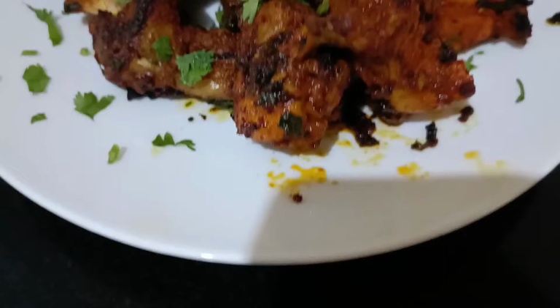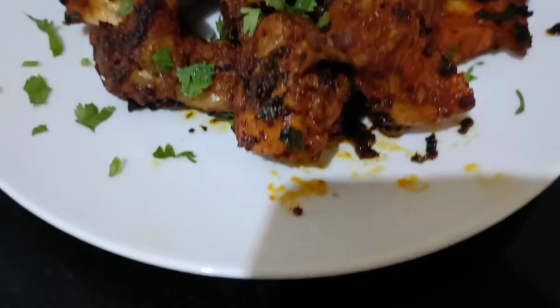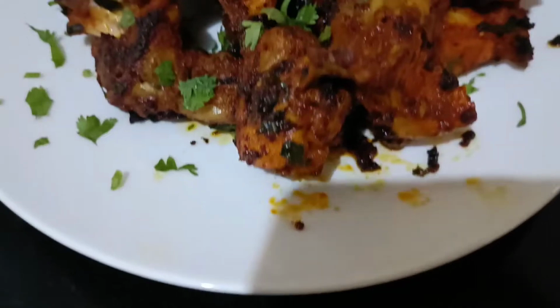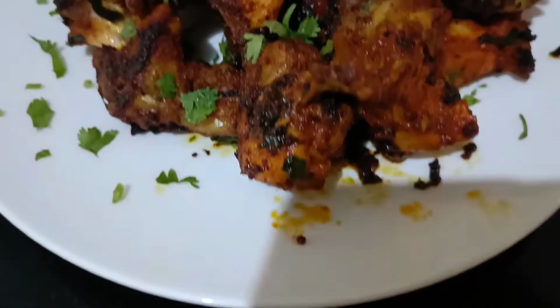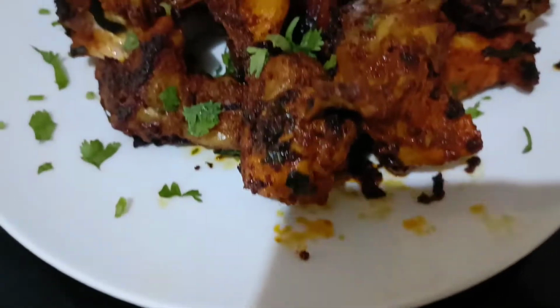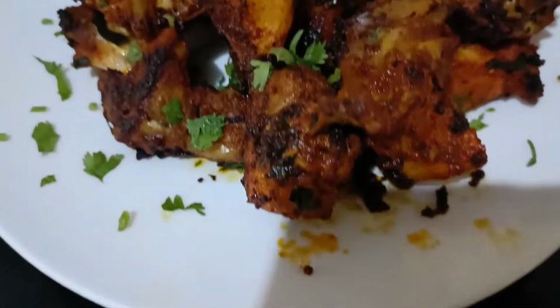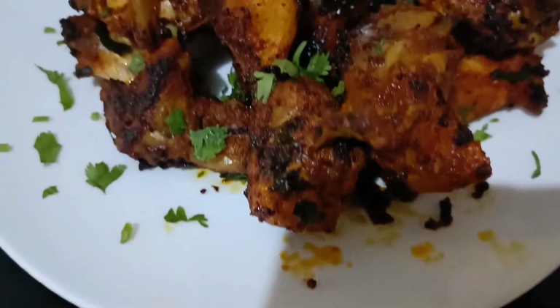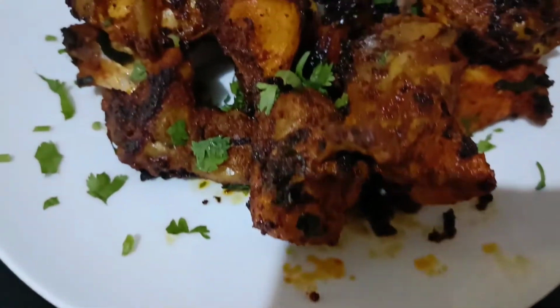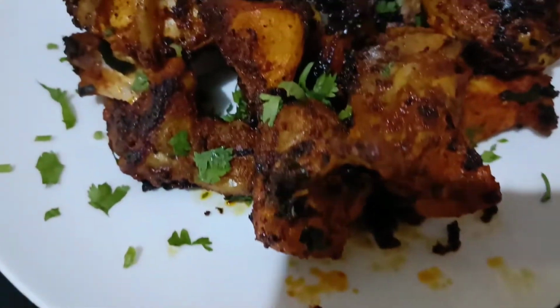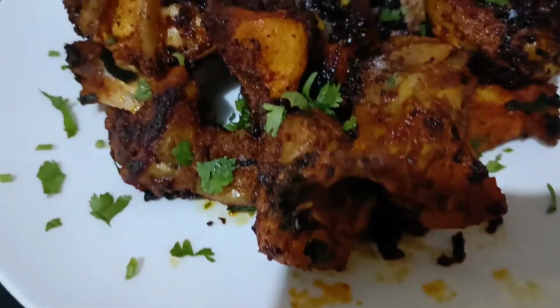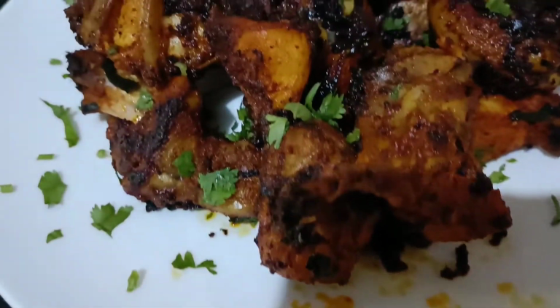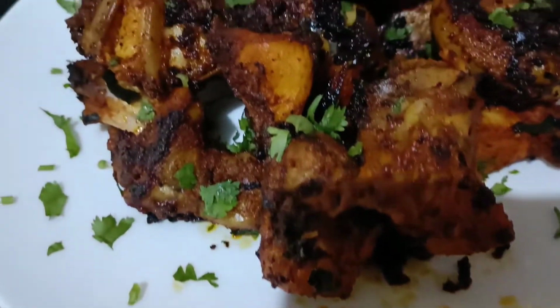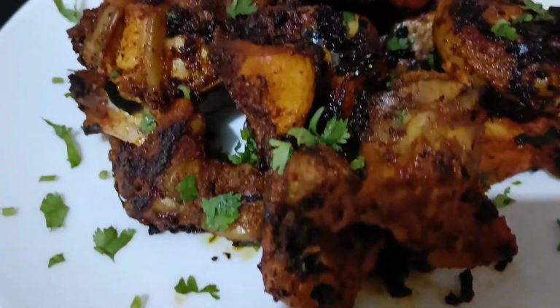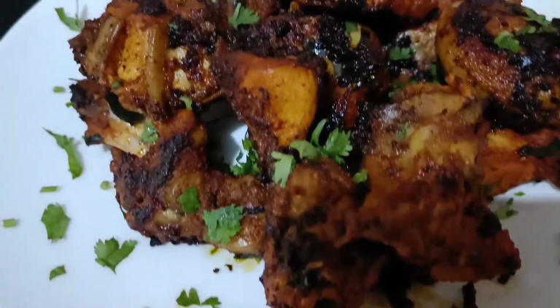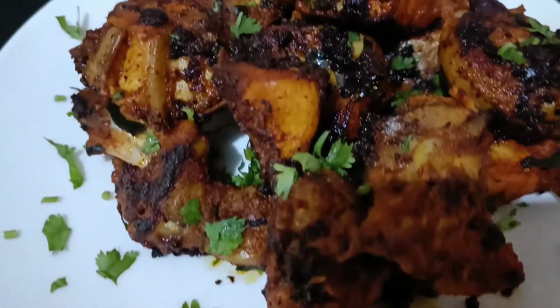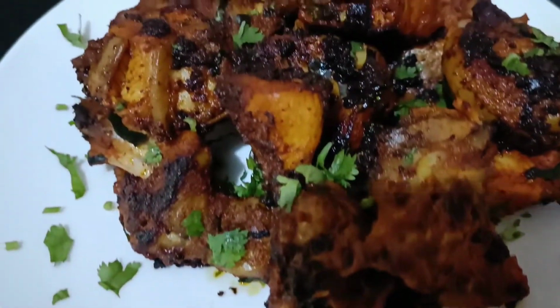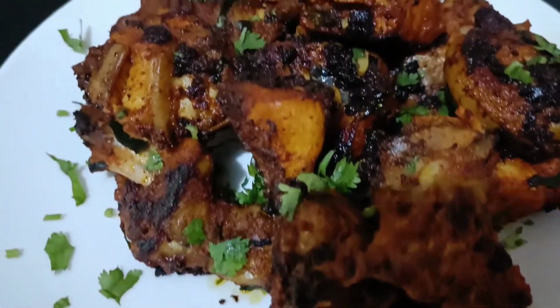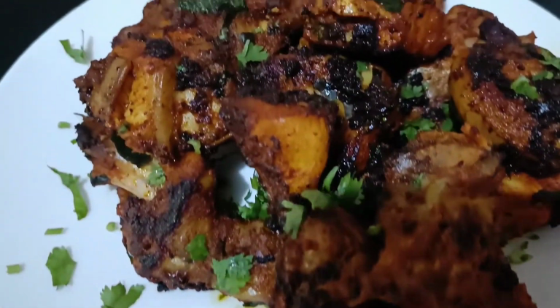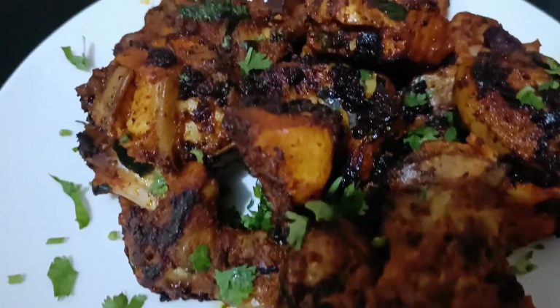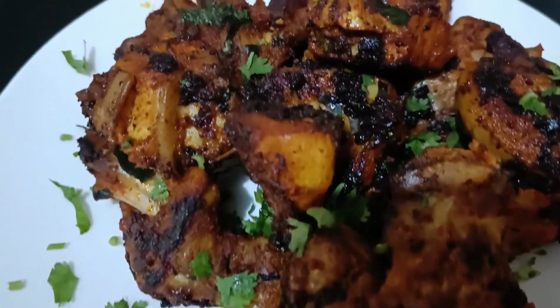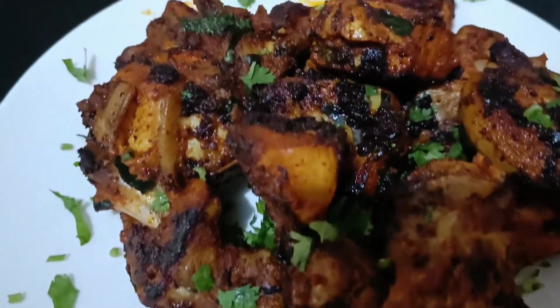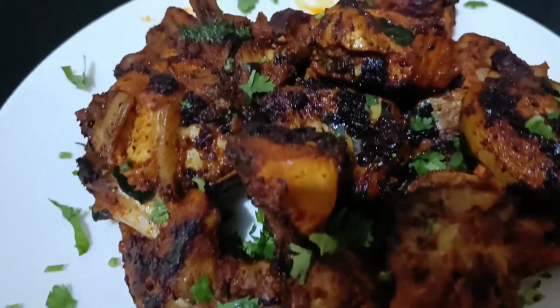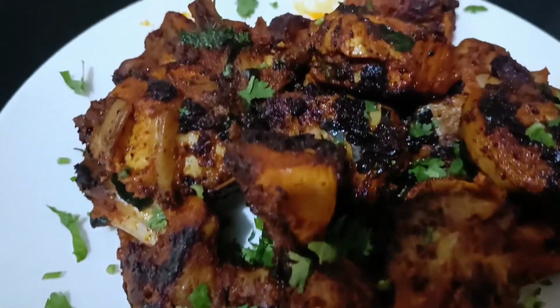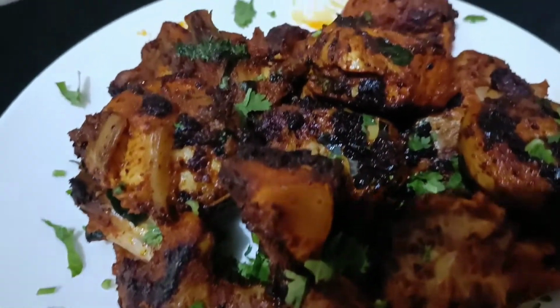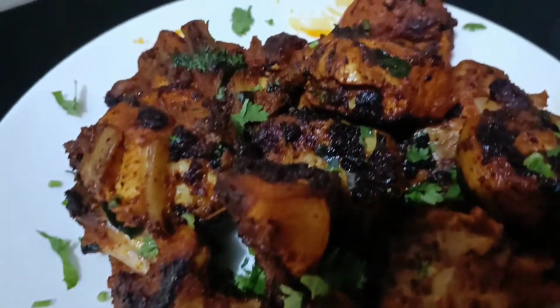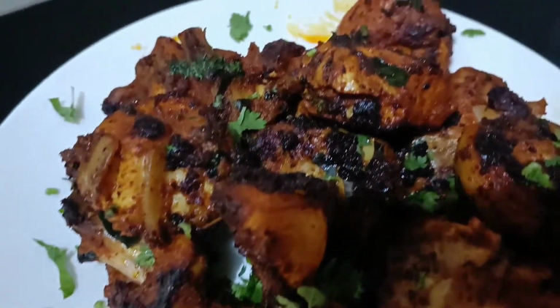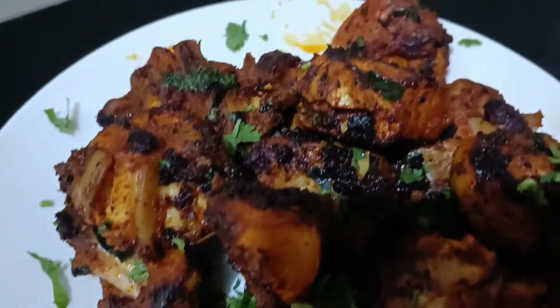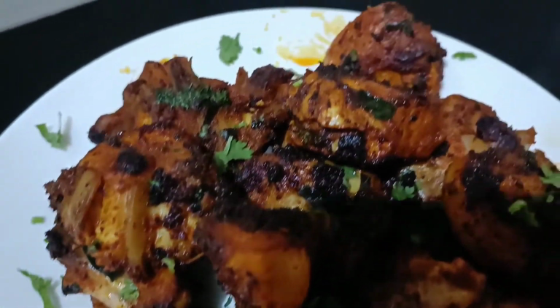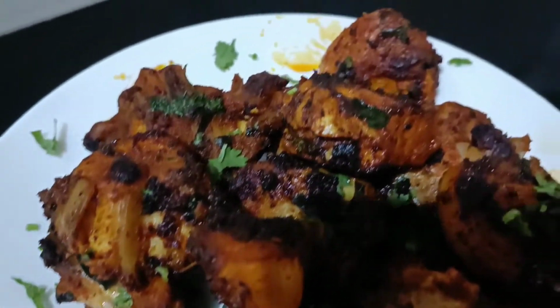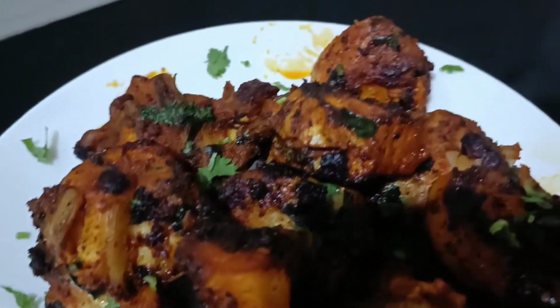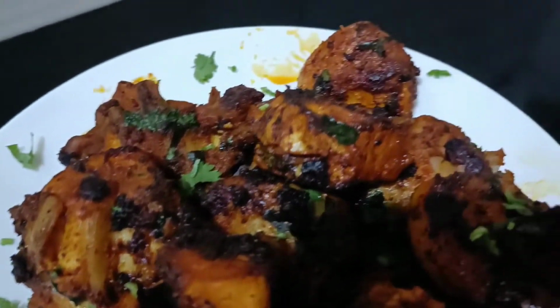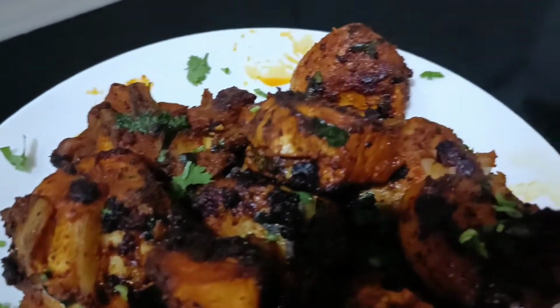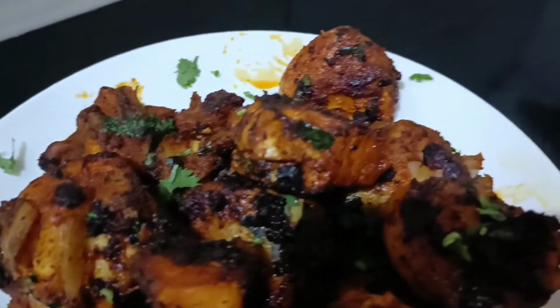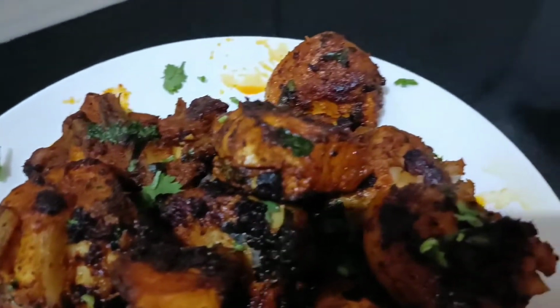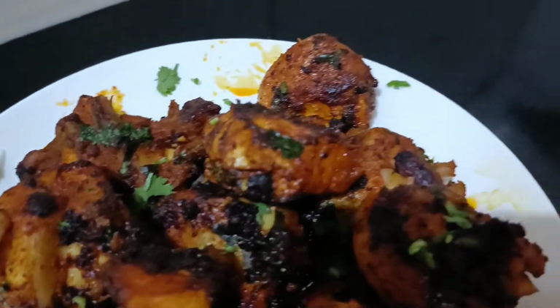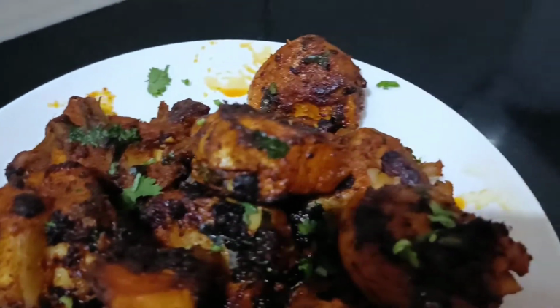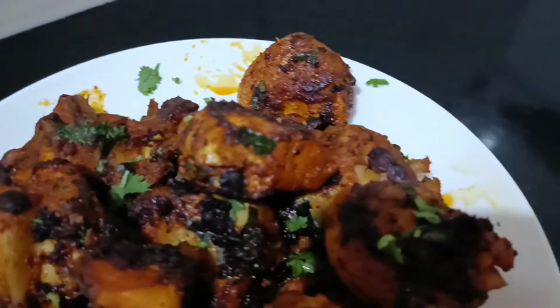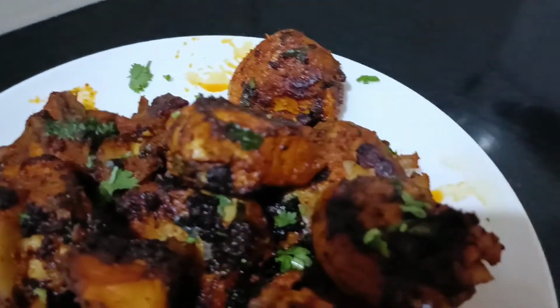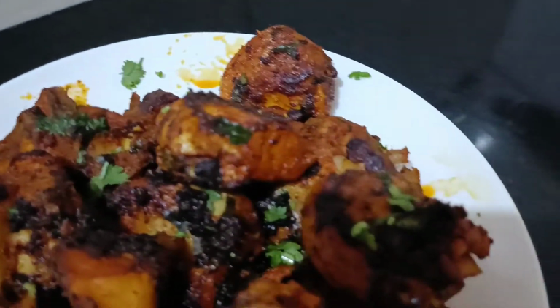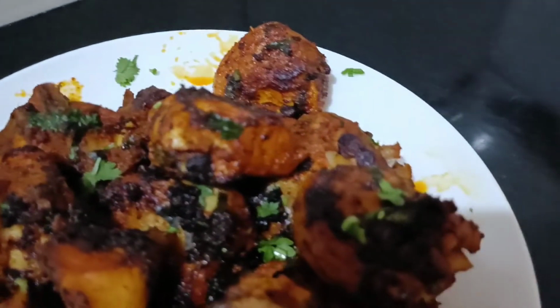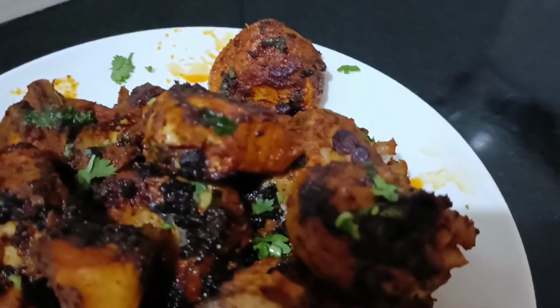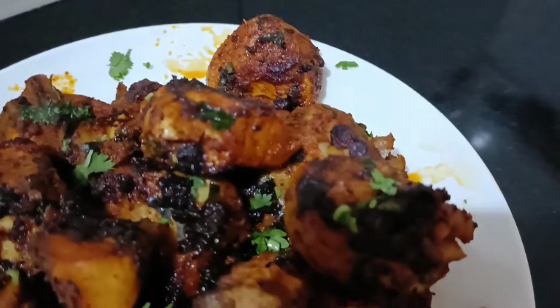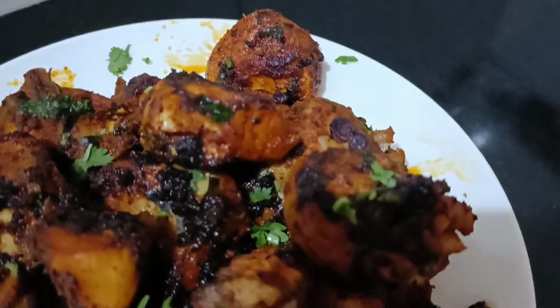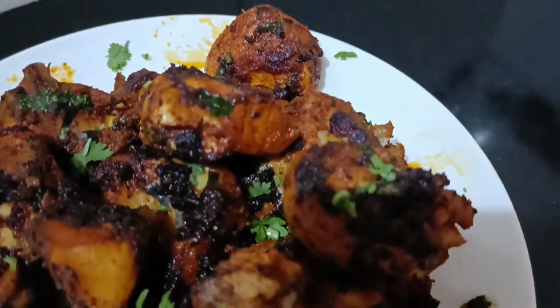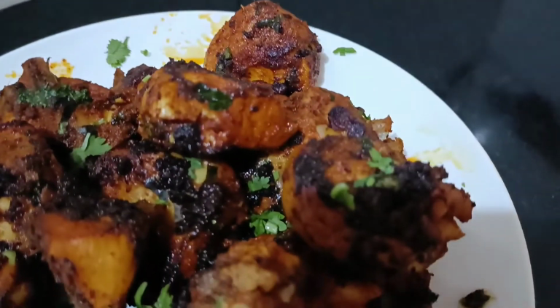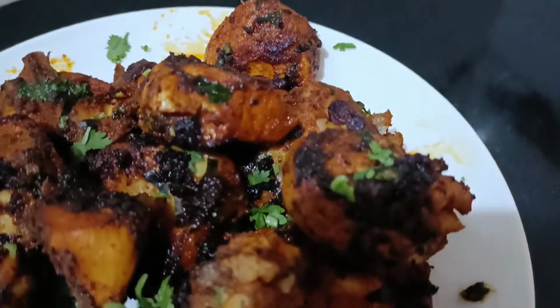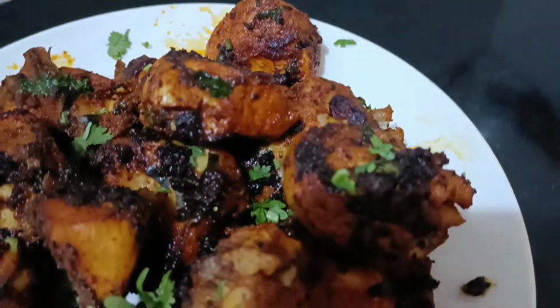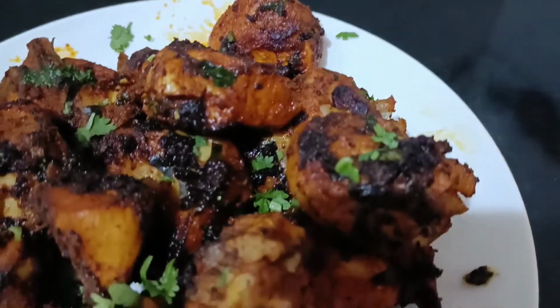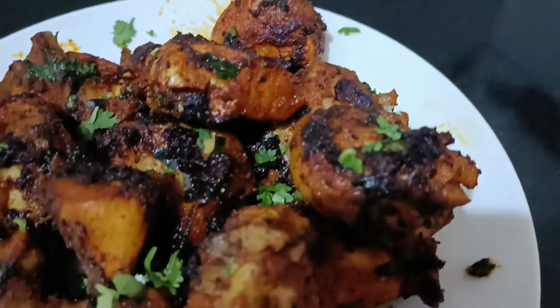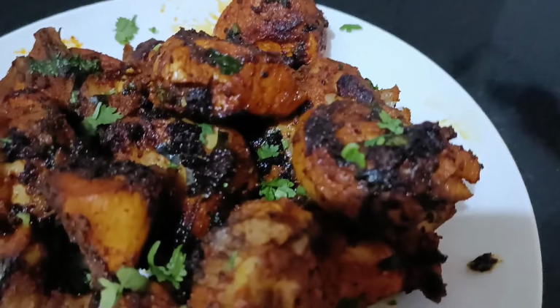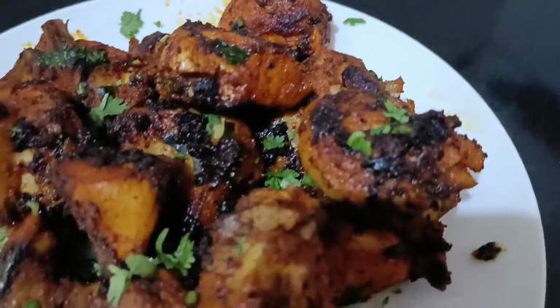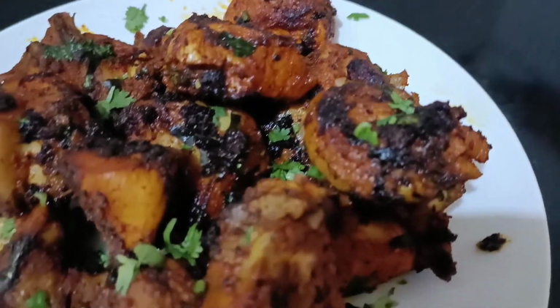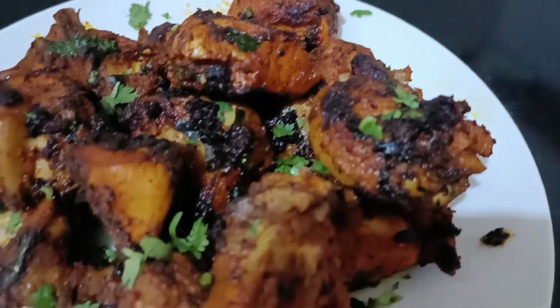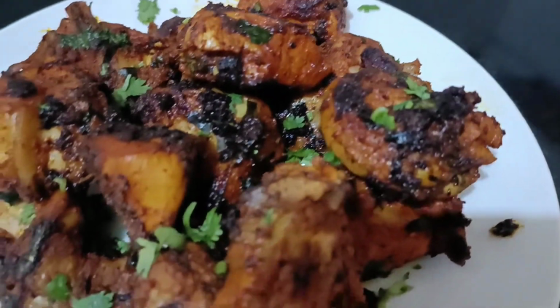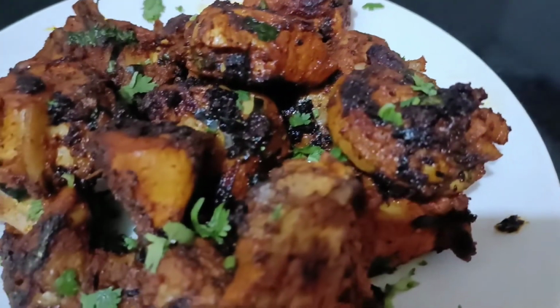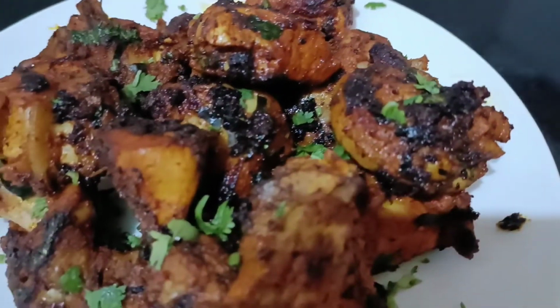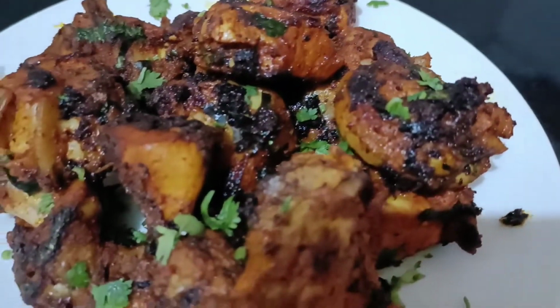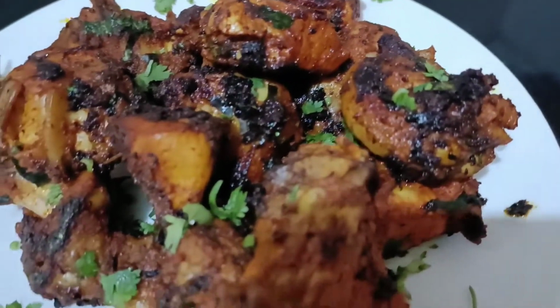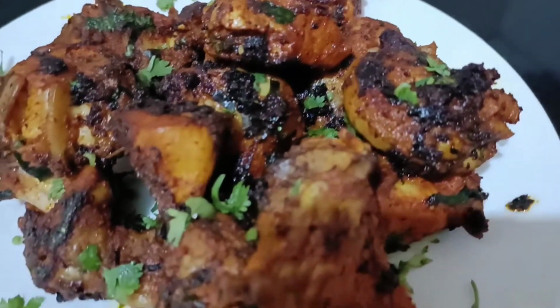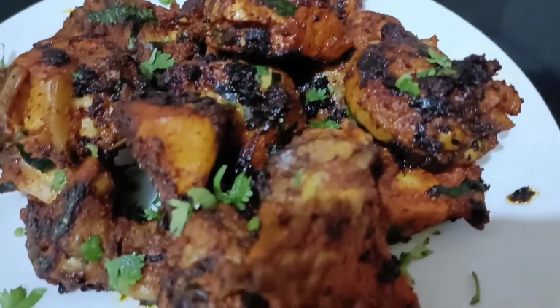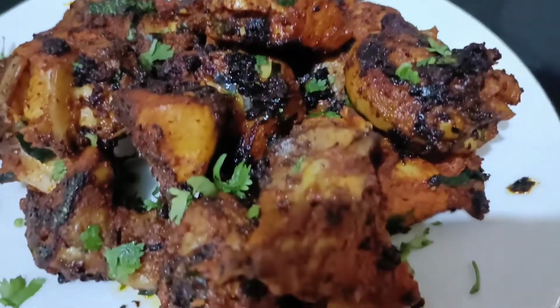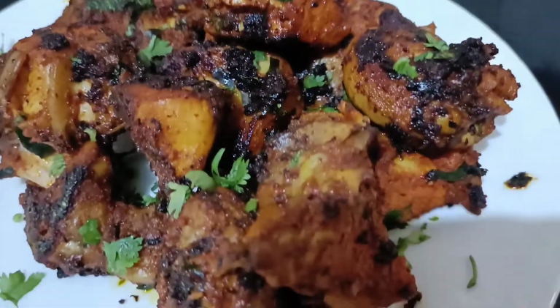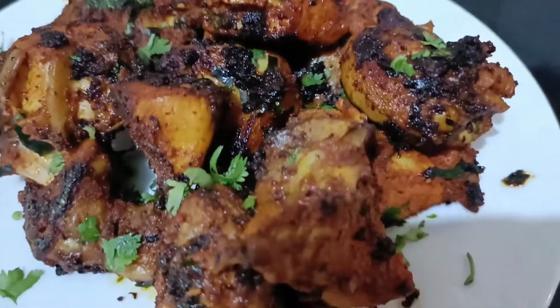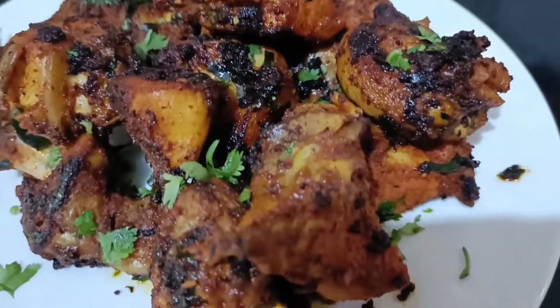Hello, welcome! Today is a recipe for chicken fried. Let's get started in the video.